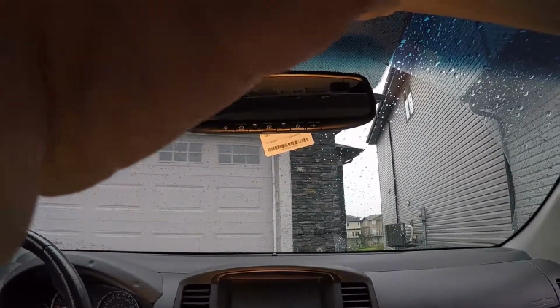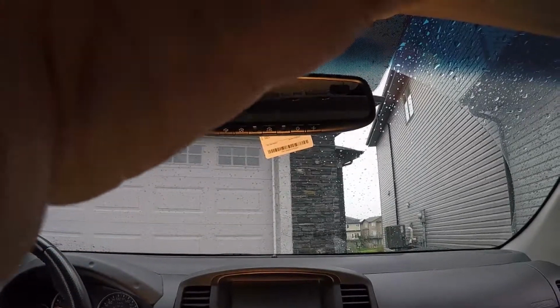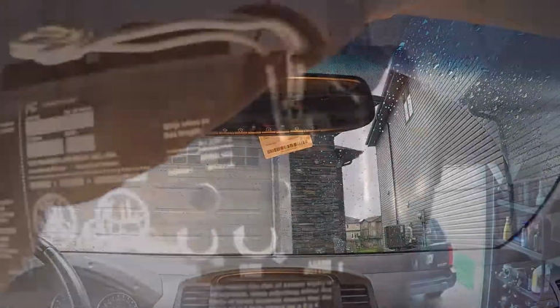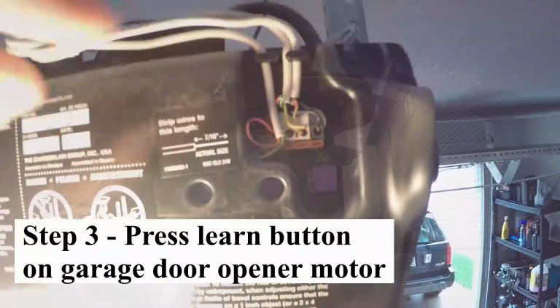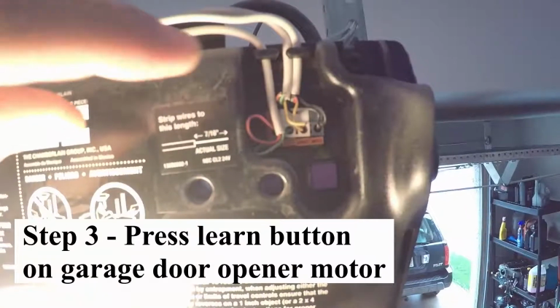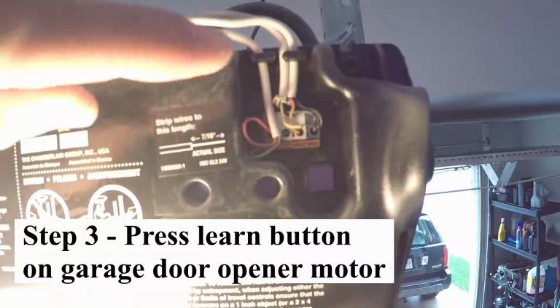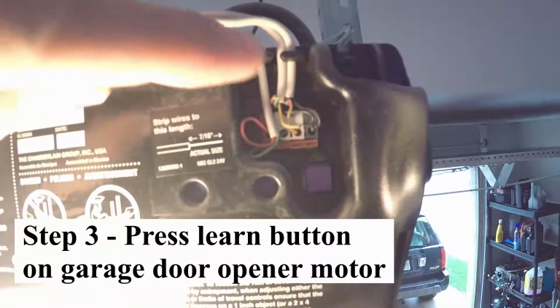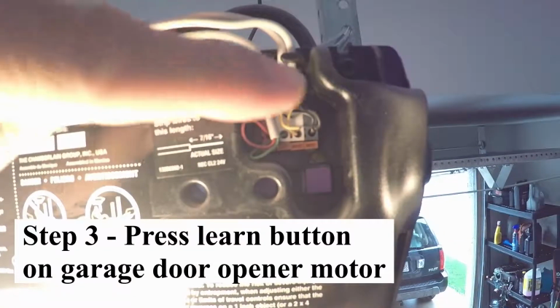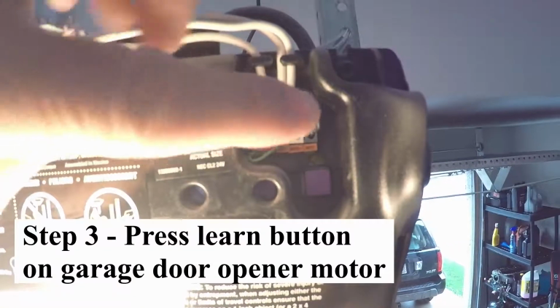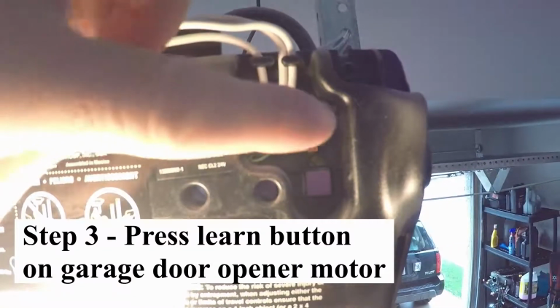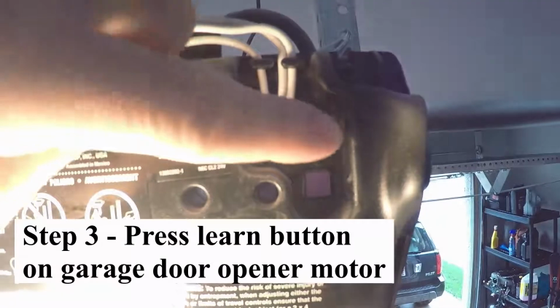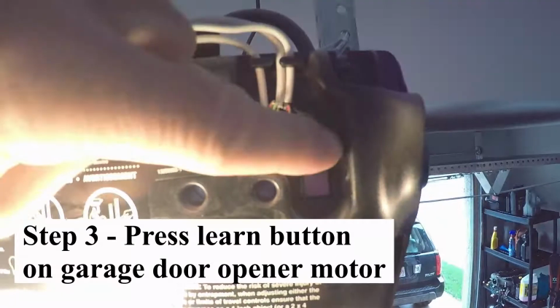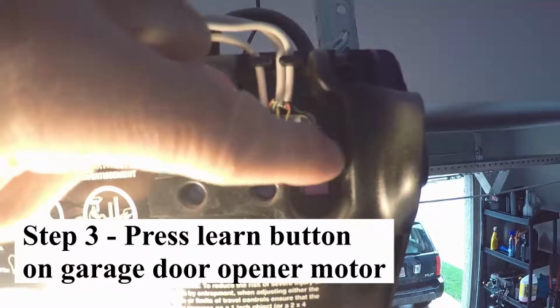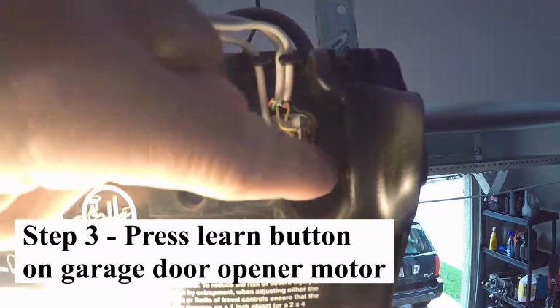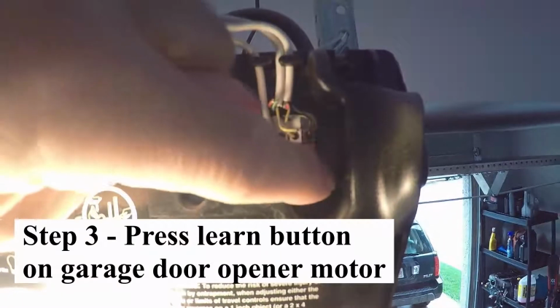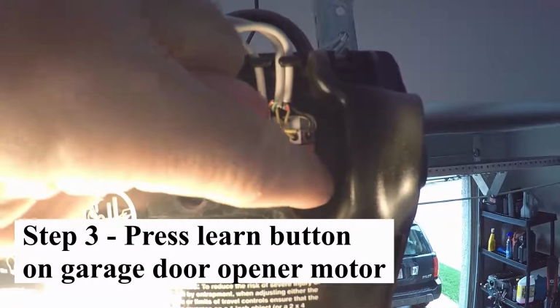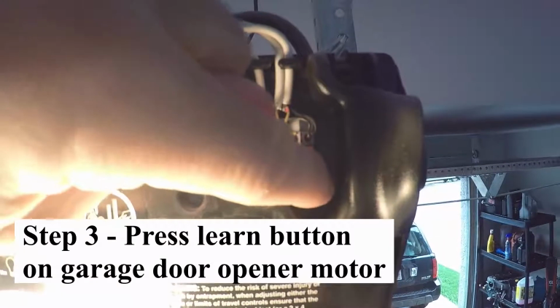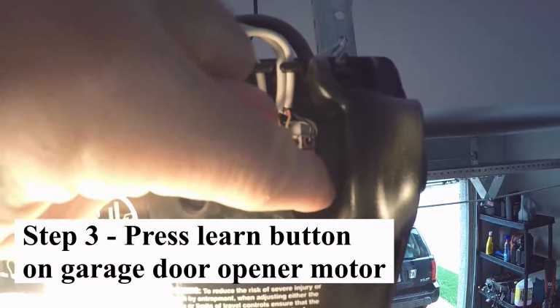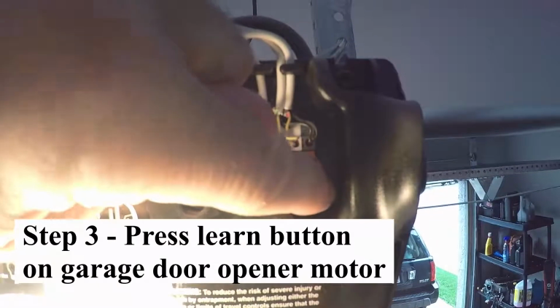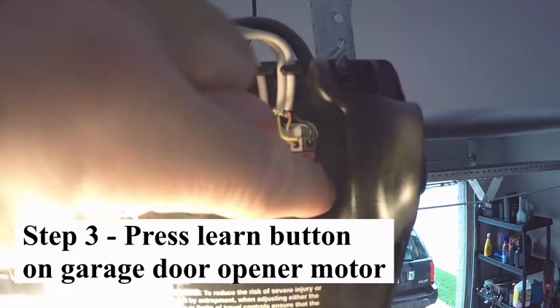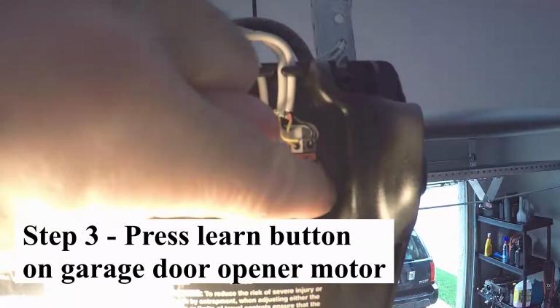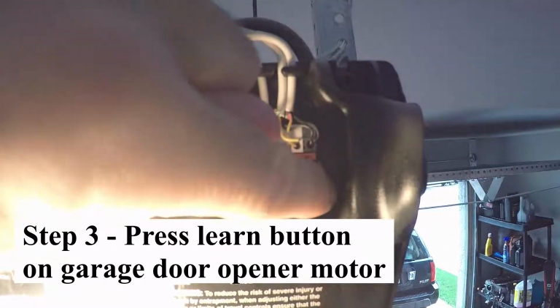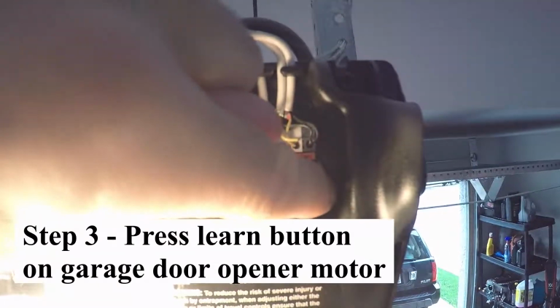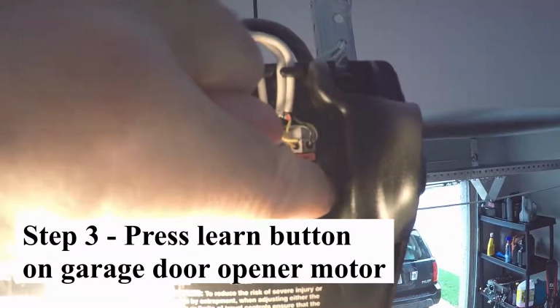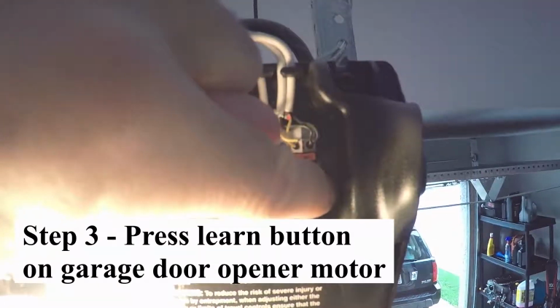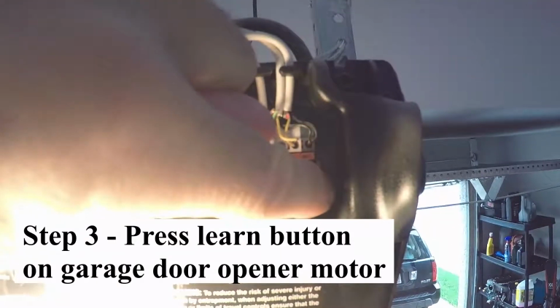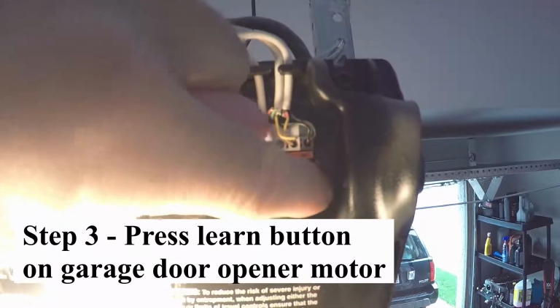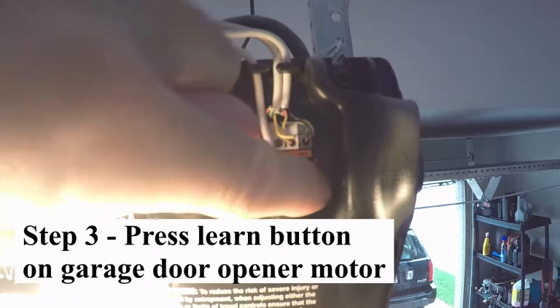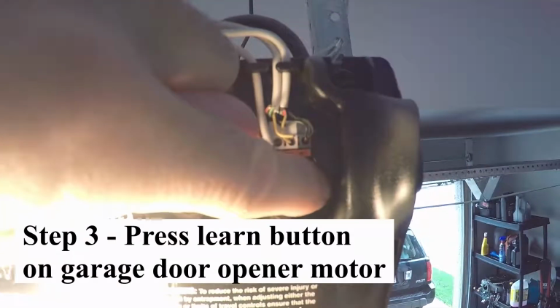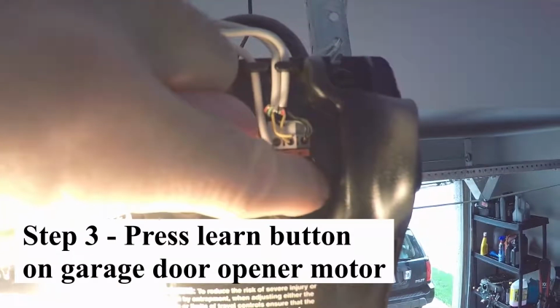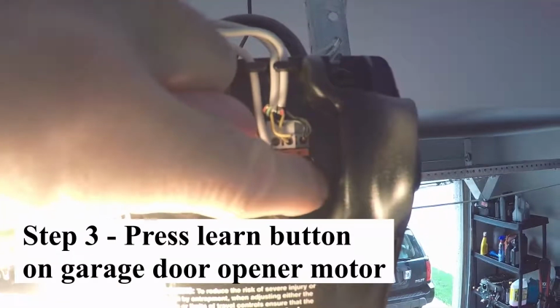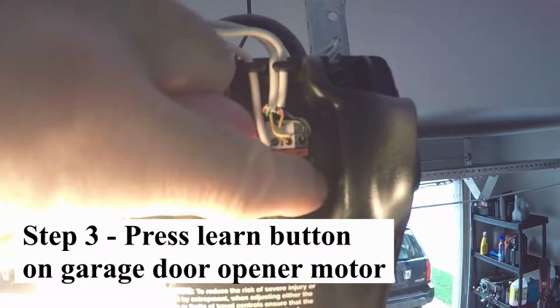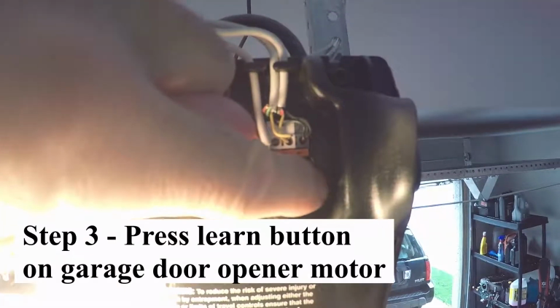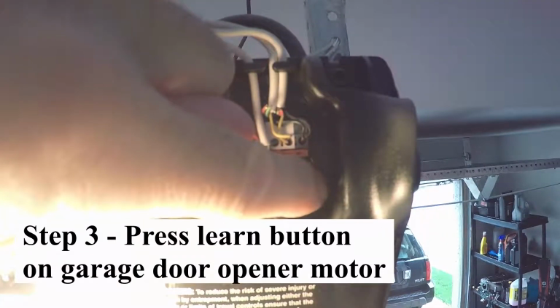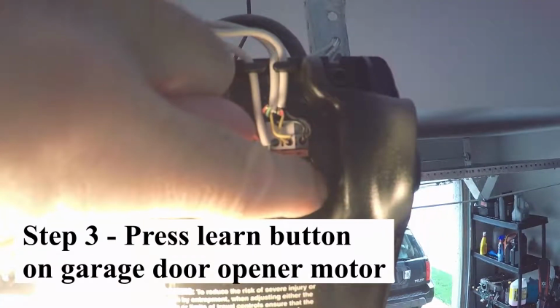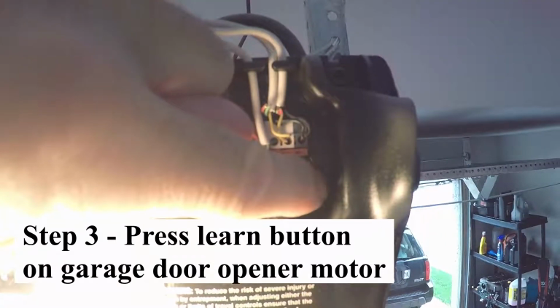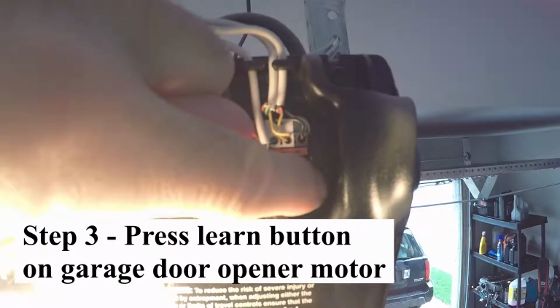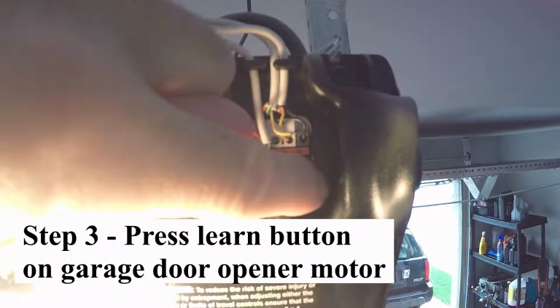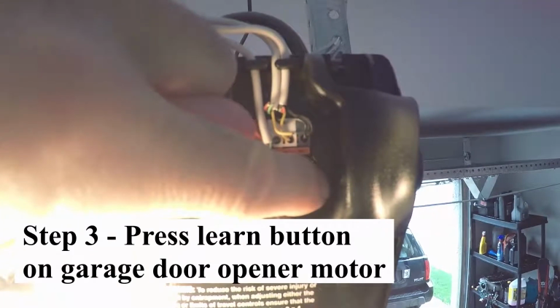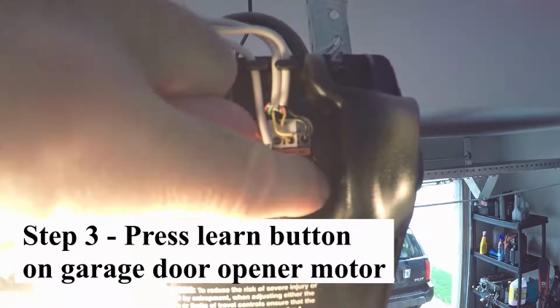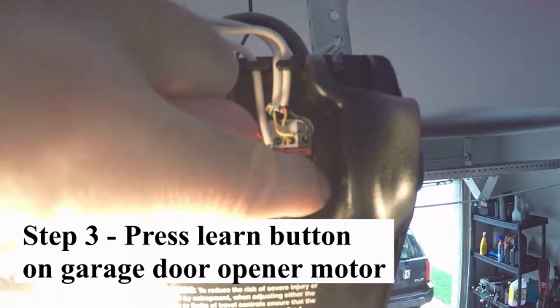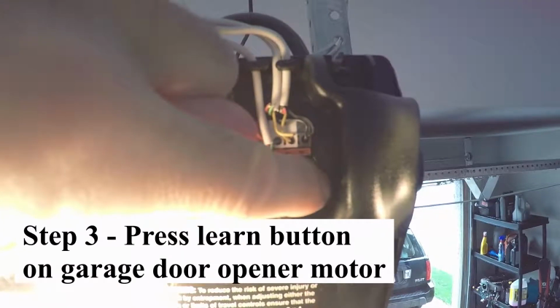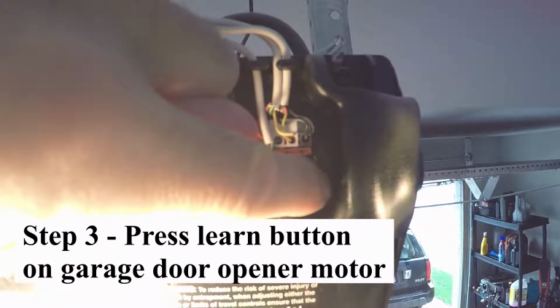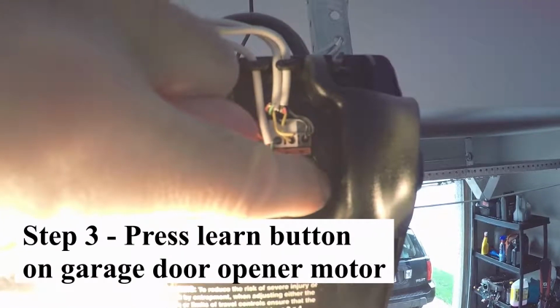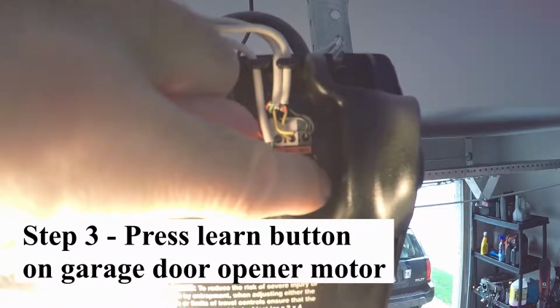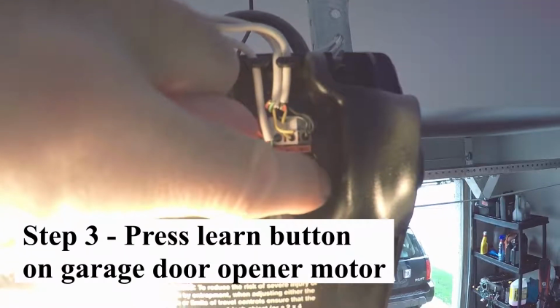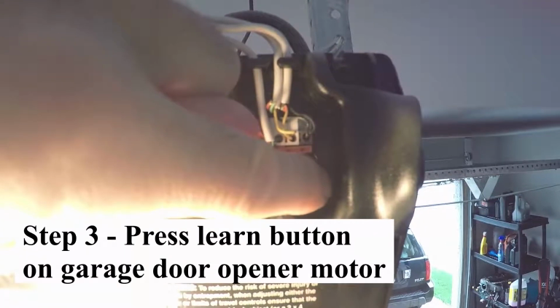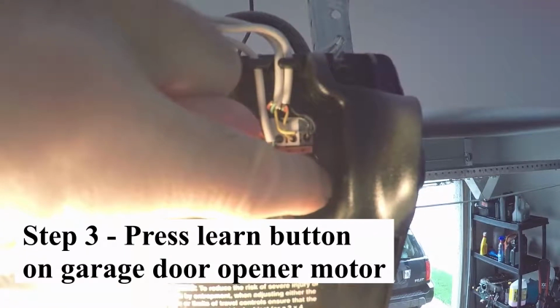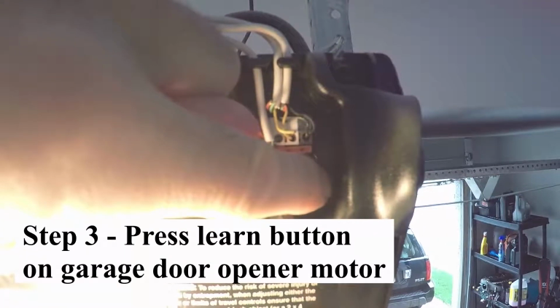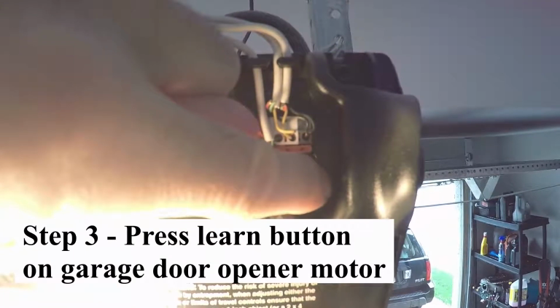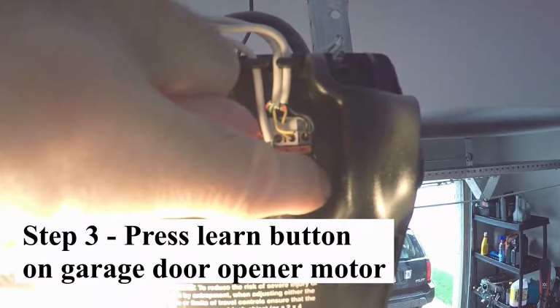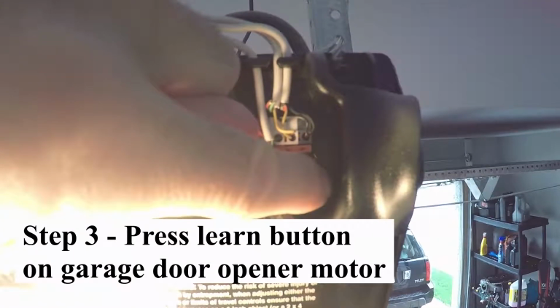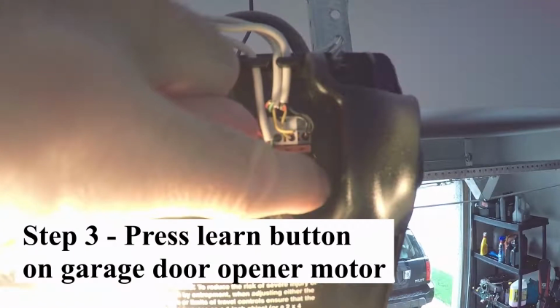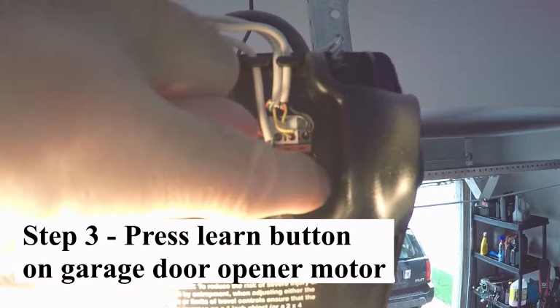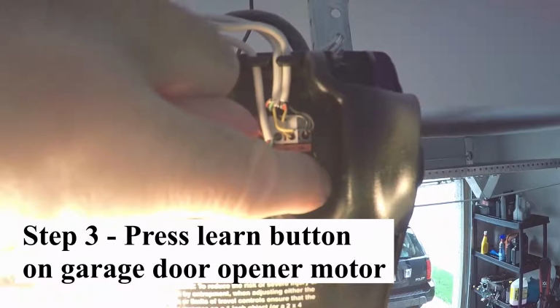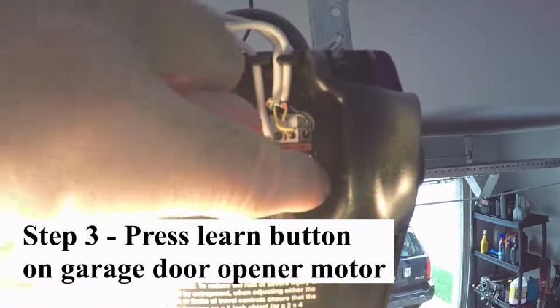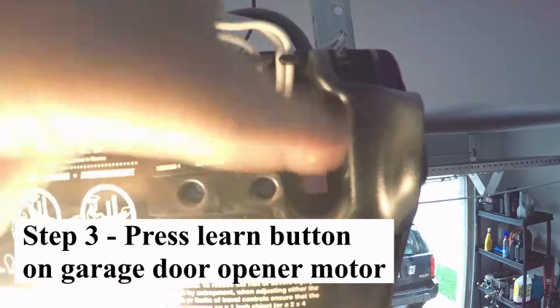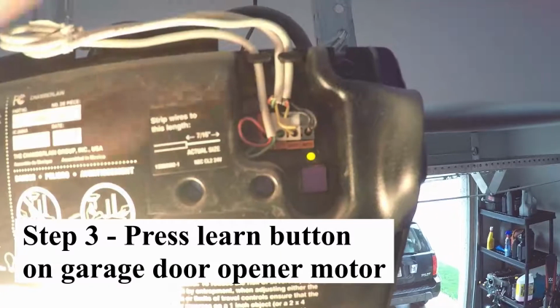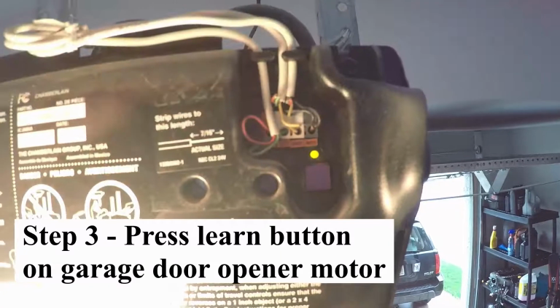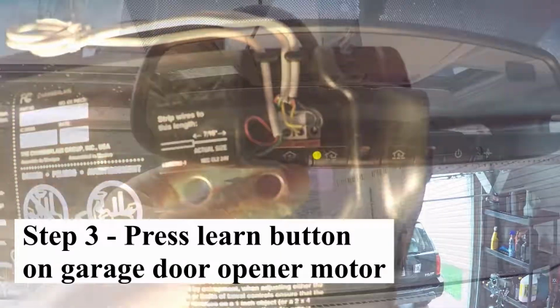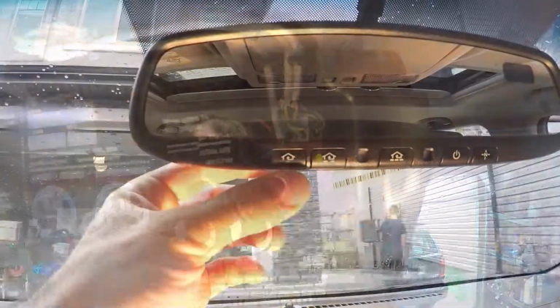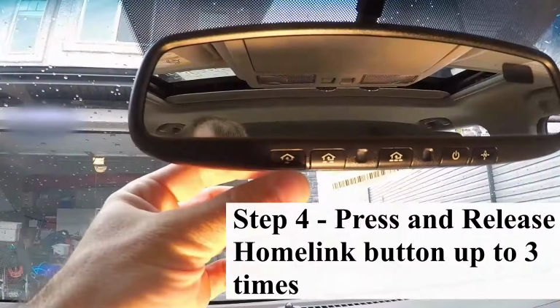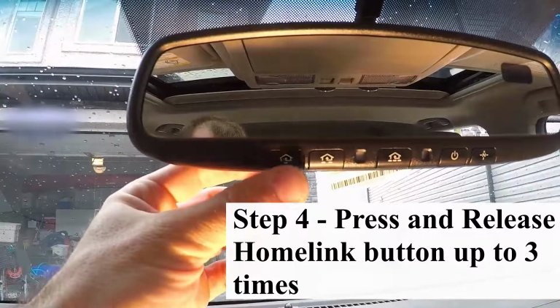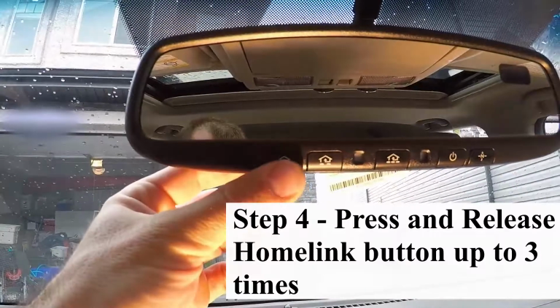The learn button is on the back of the garage door opener. Depress it and I have 30 seconds to get back to the car.